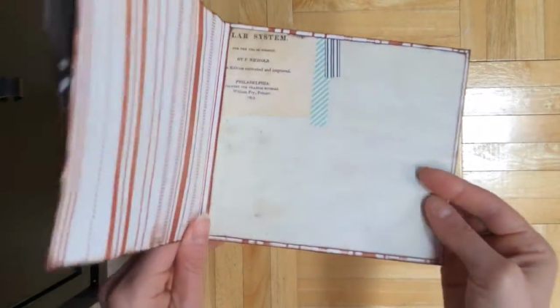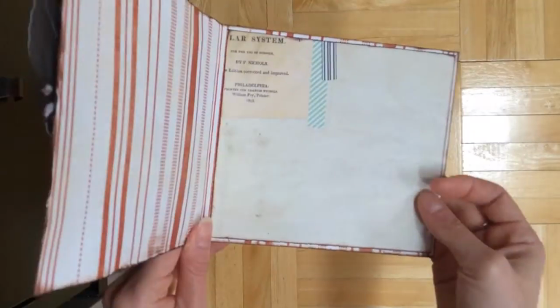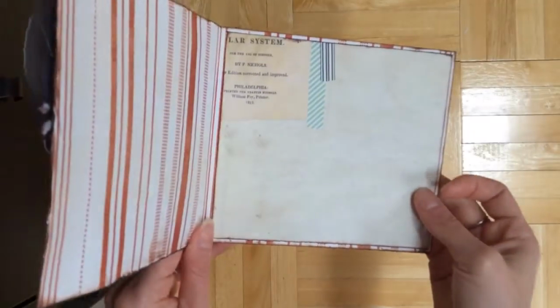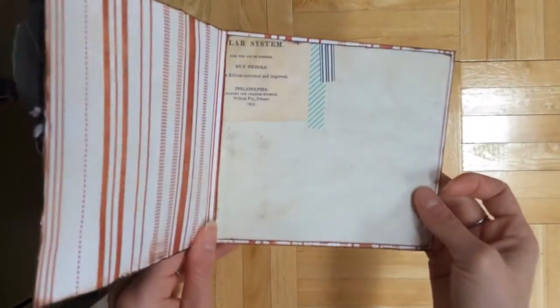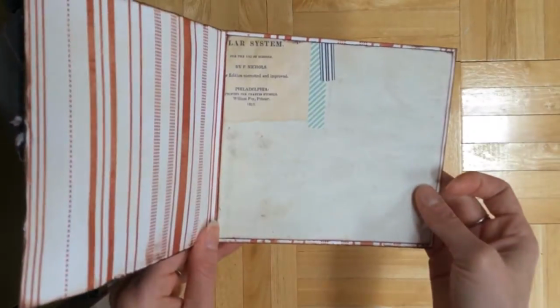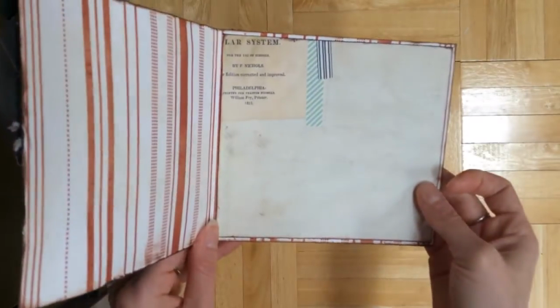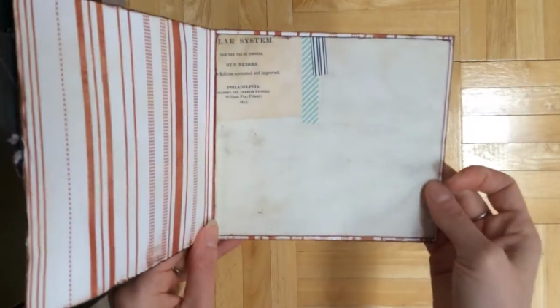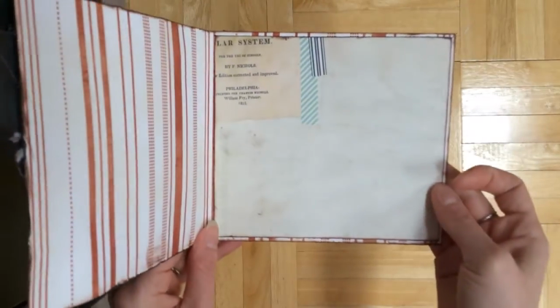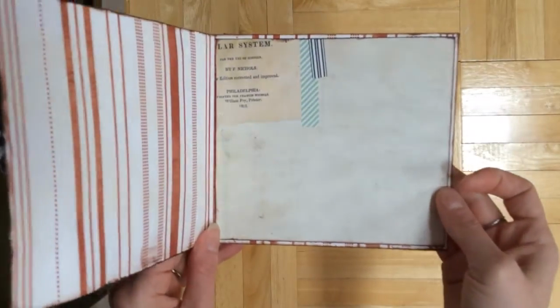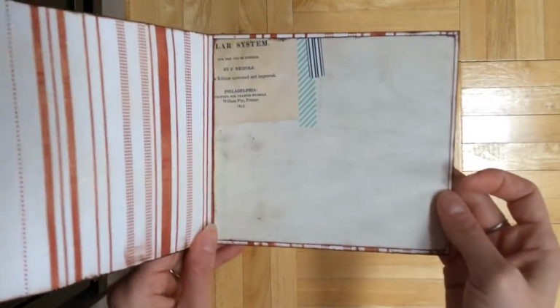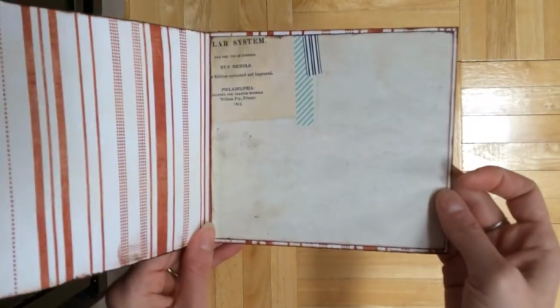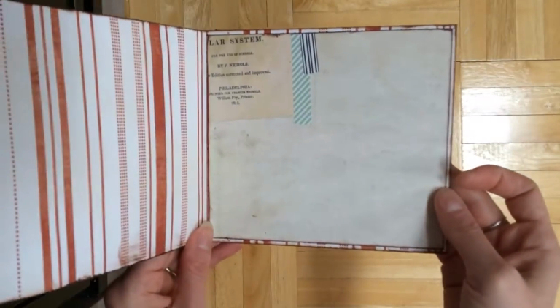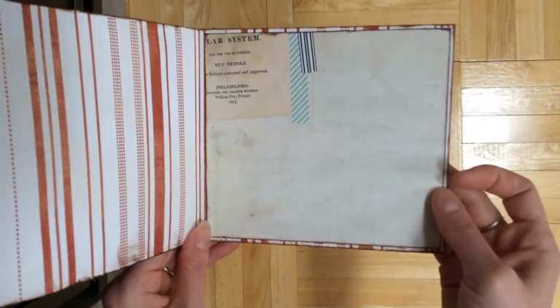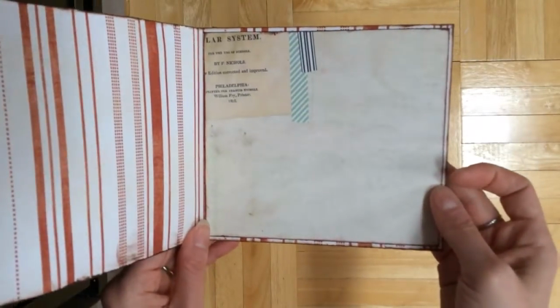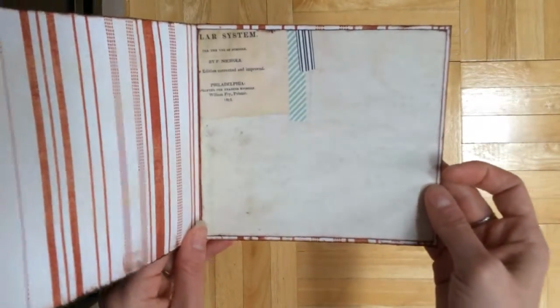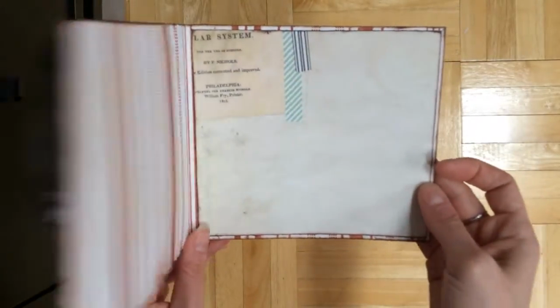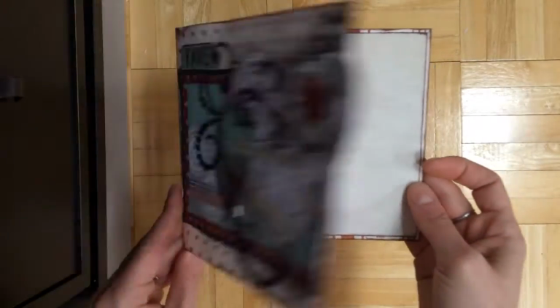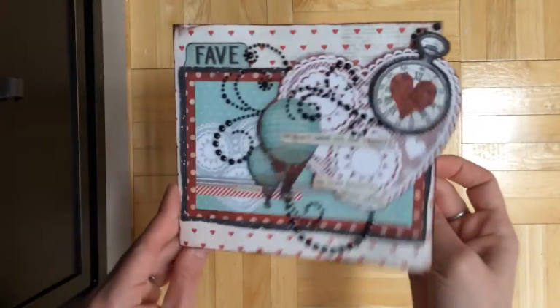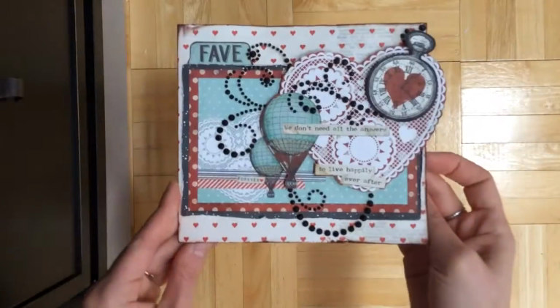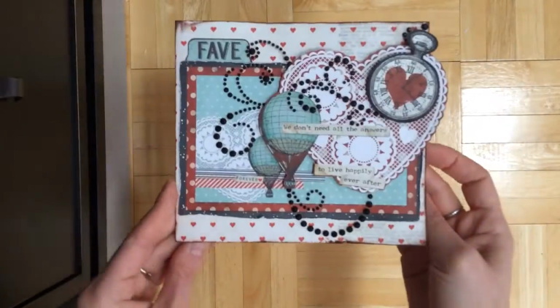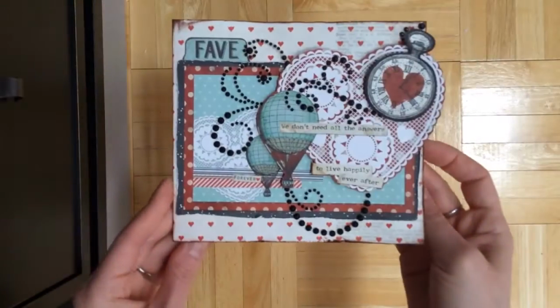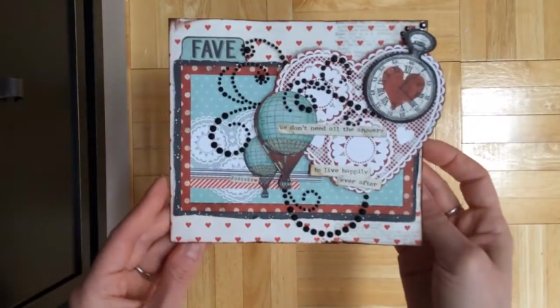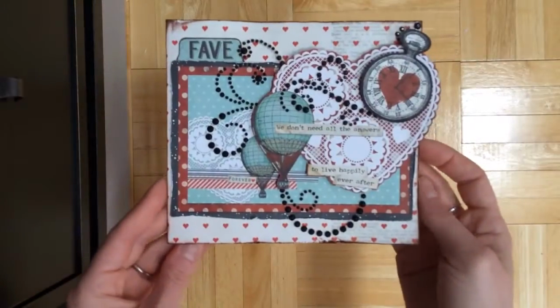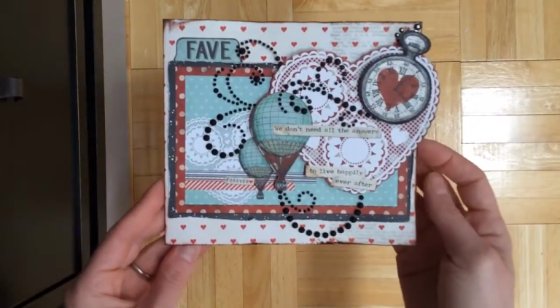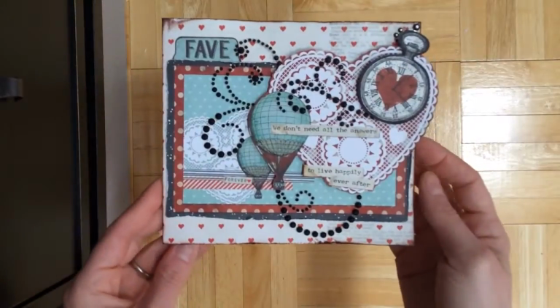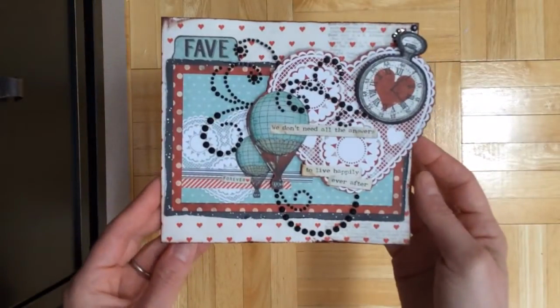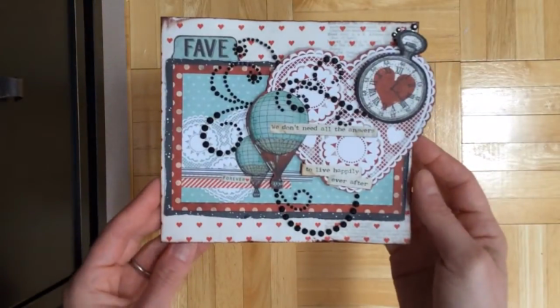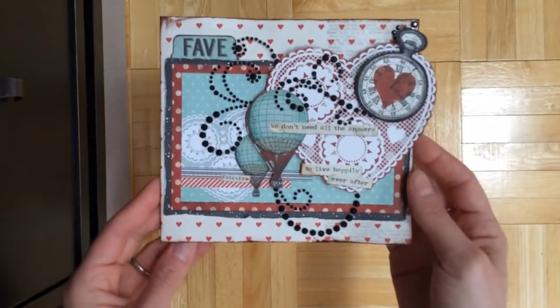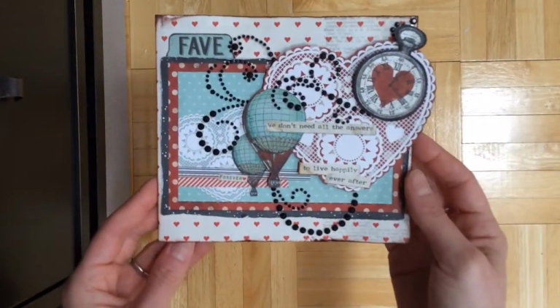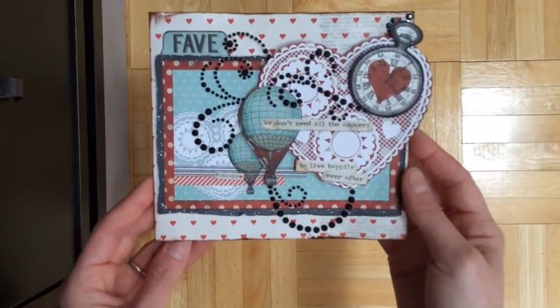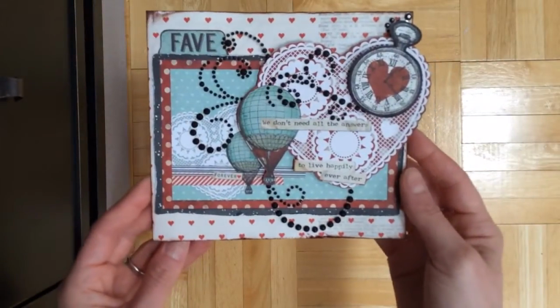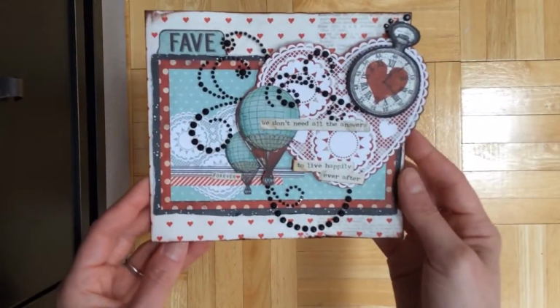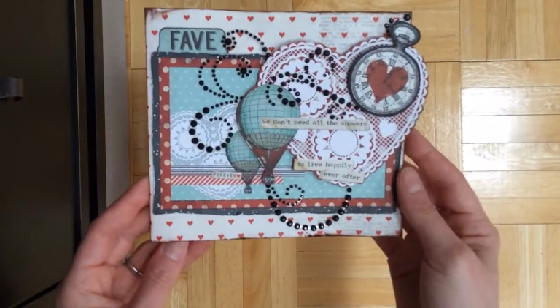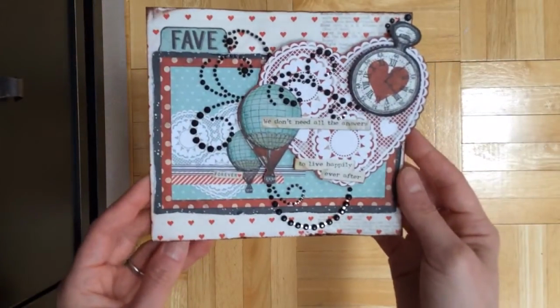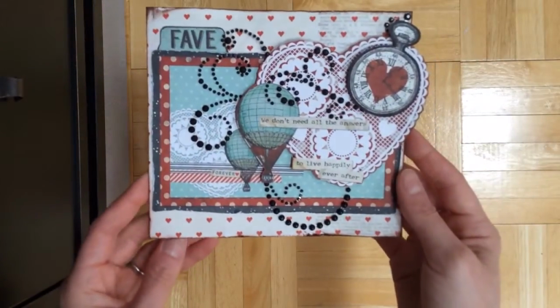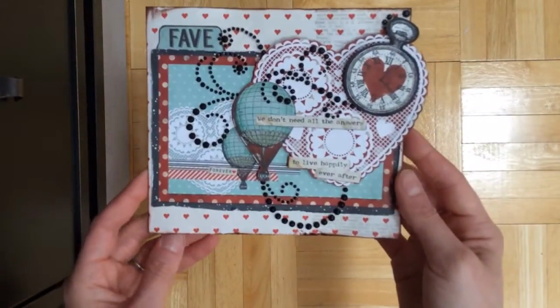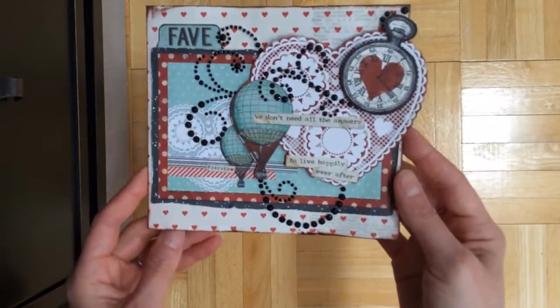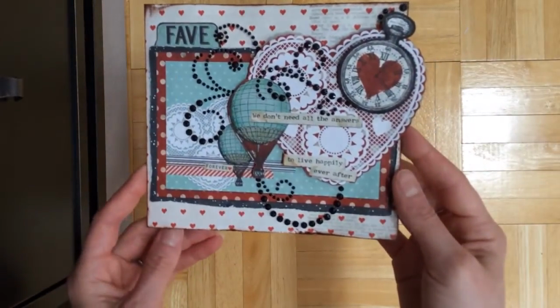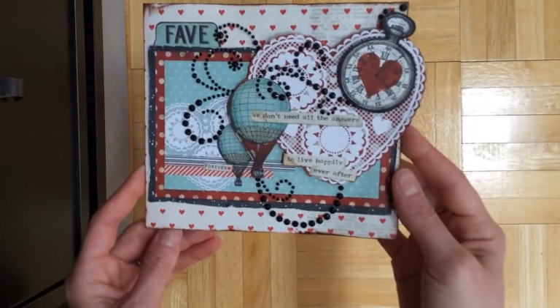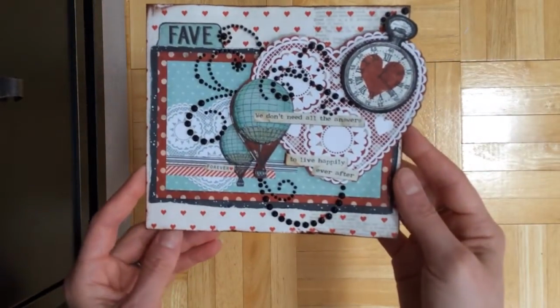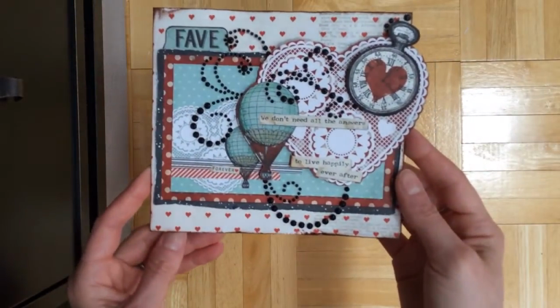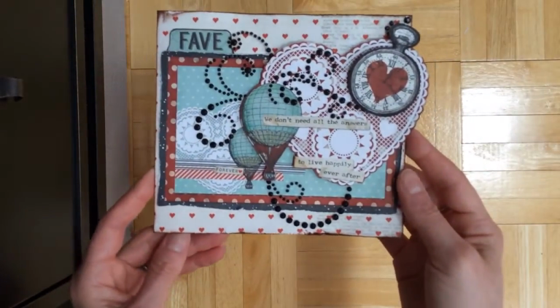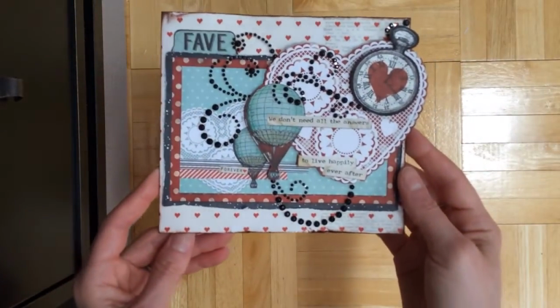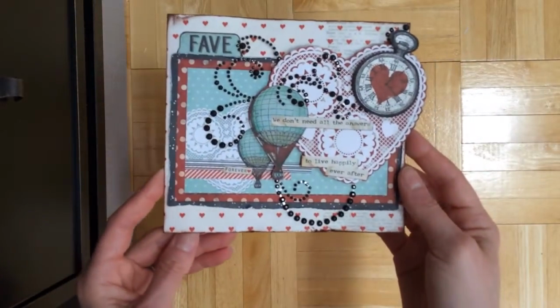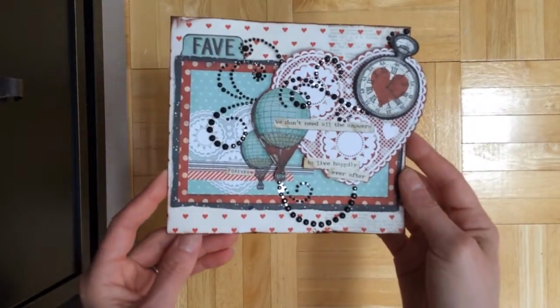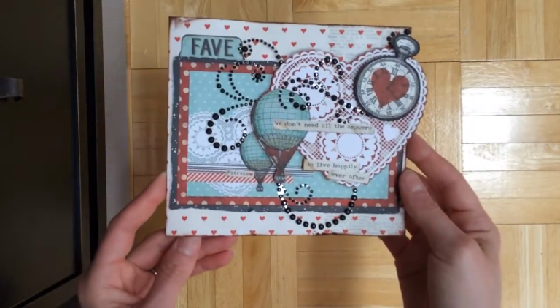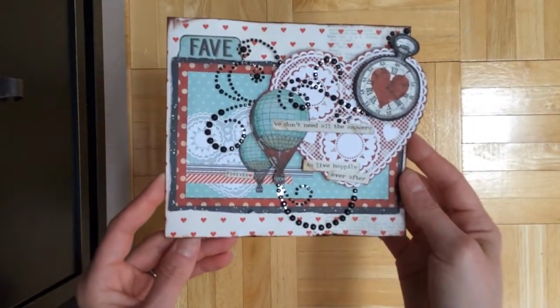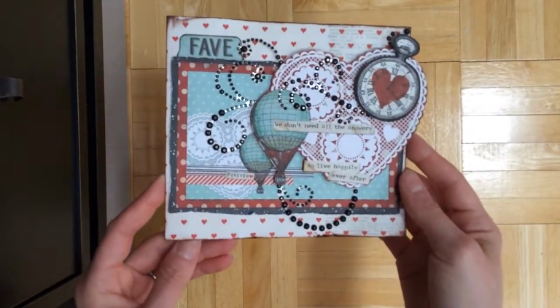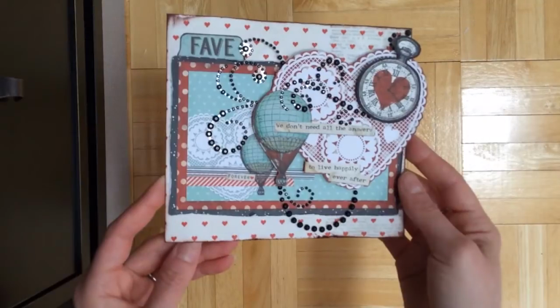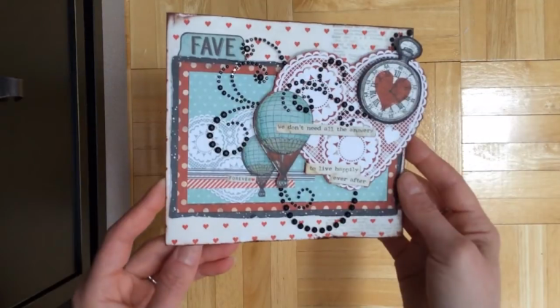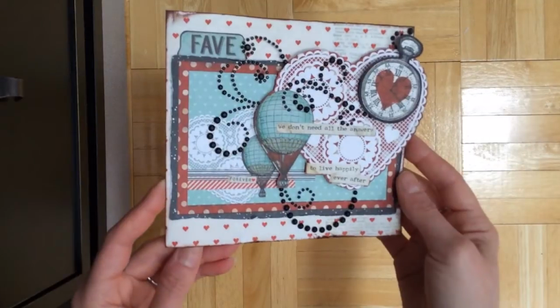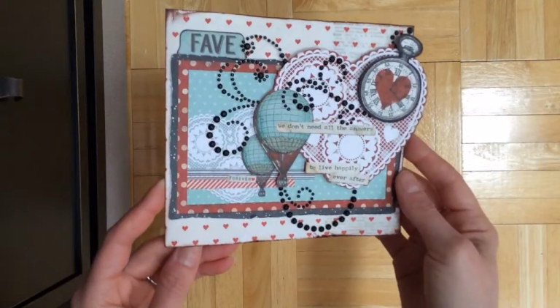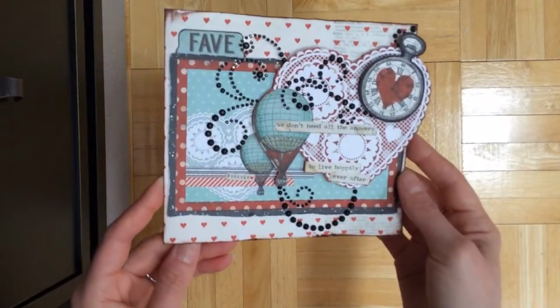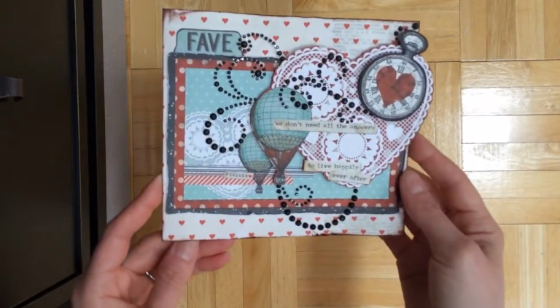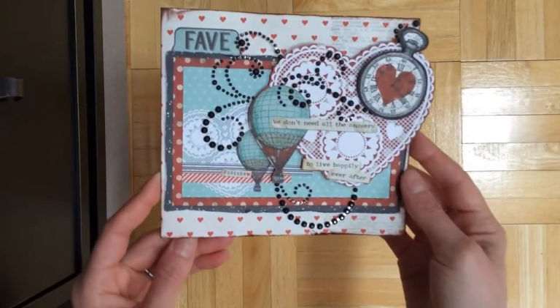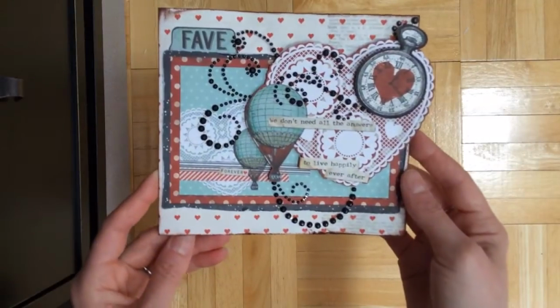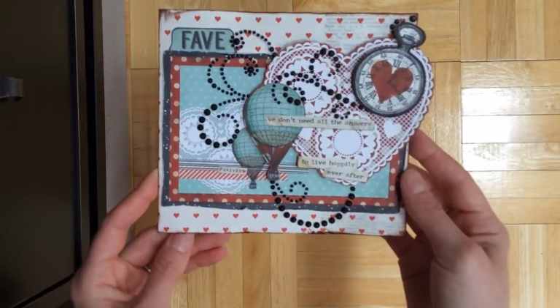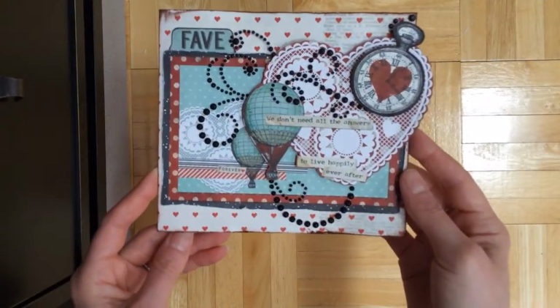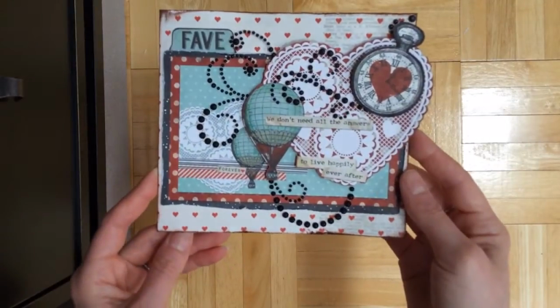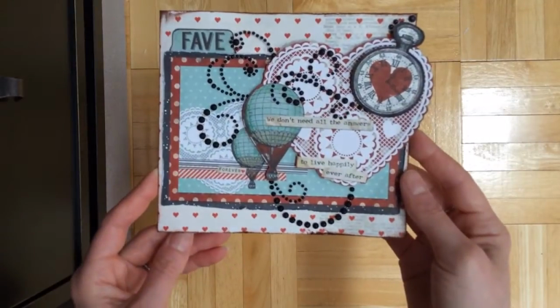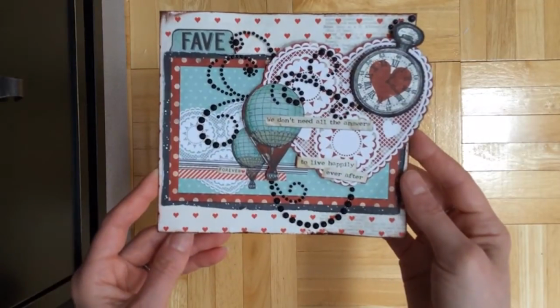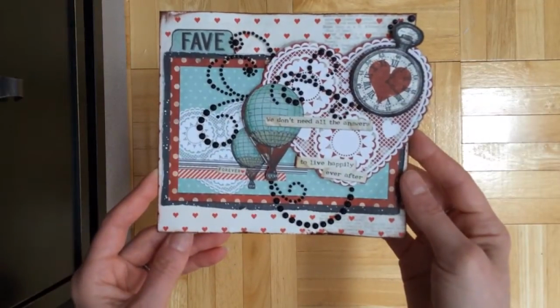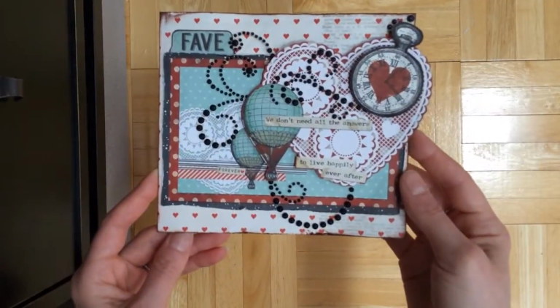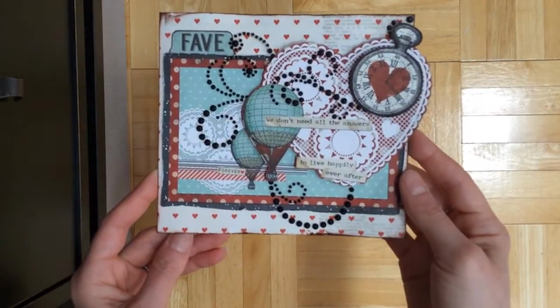Gosh, I guess I haven't shared in a while because I think these are back from like Valentine's Day, so I guess it's been a few months.